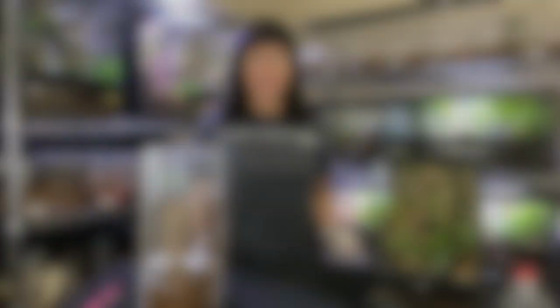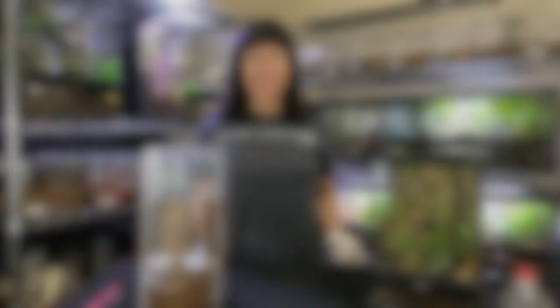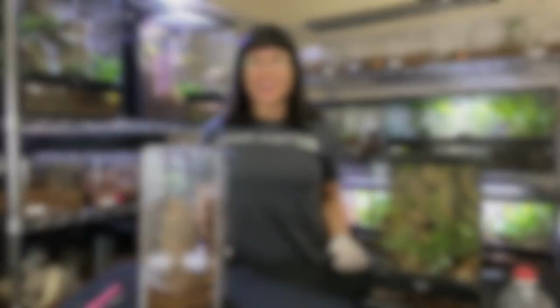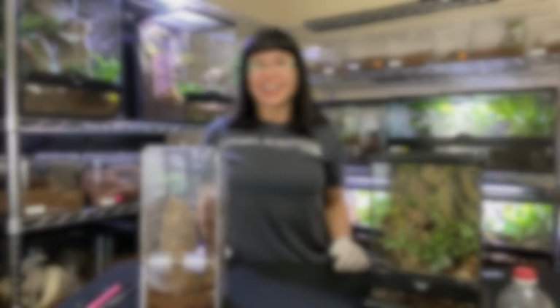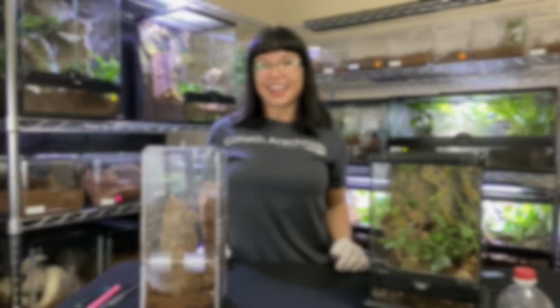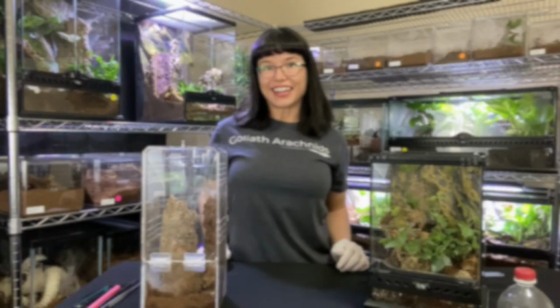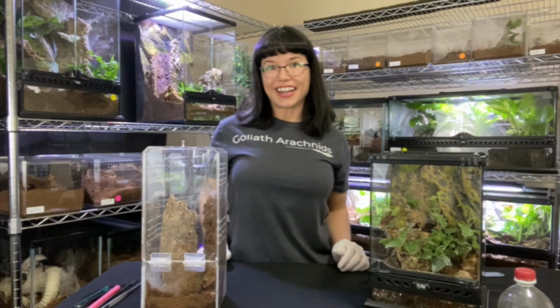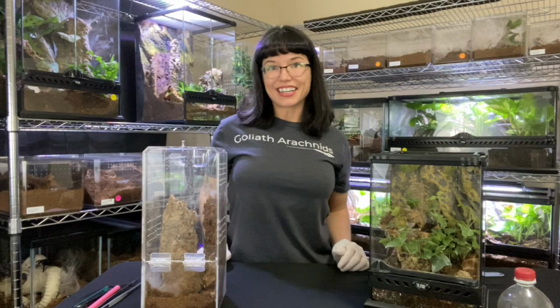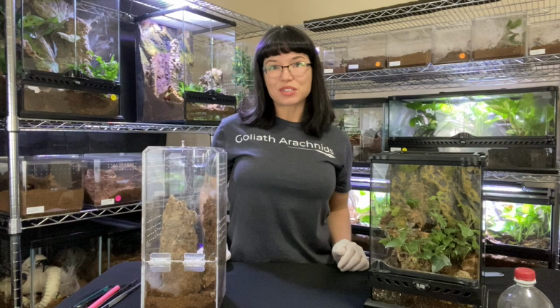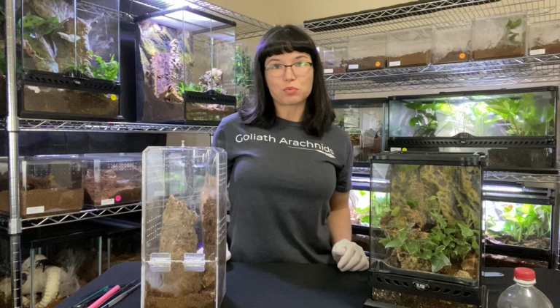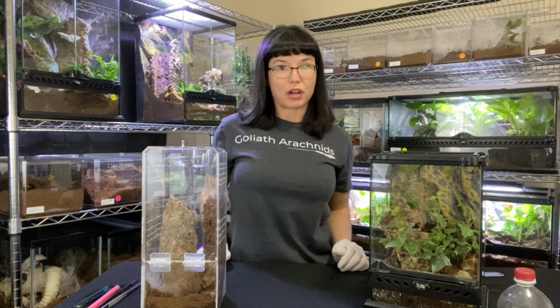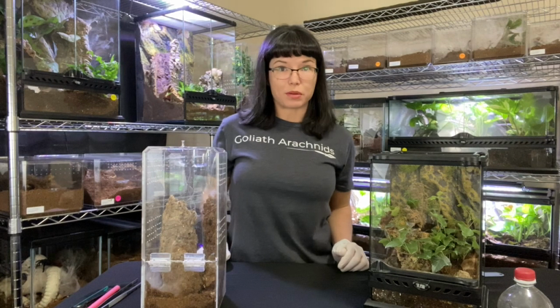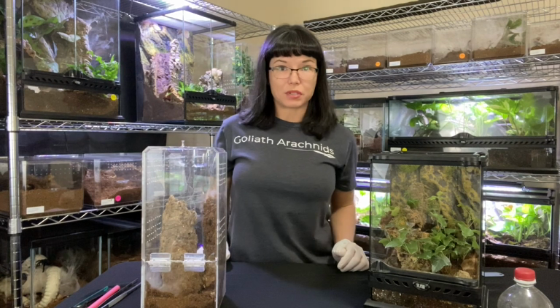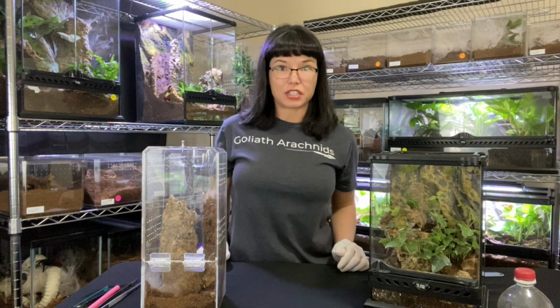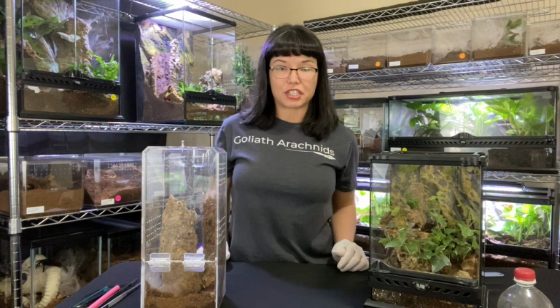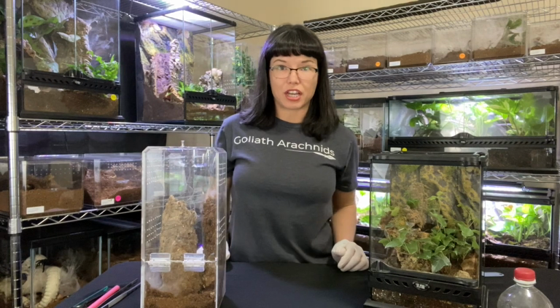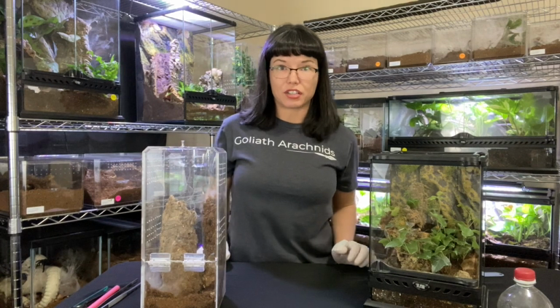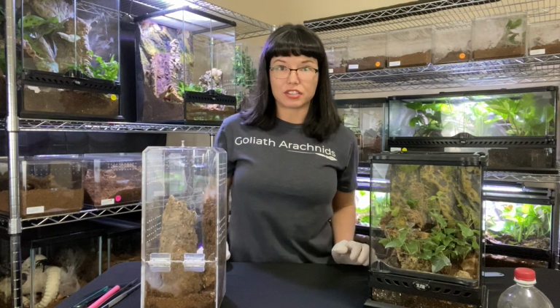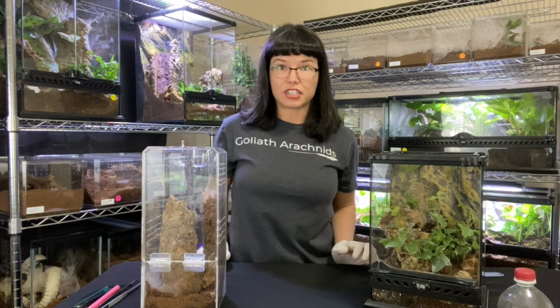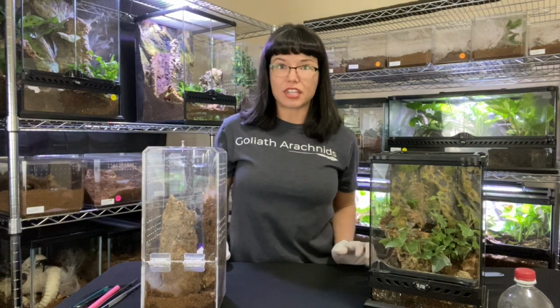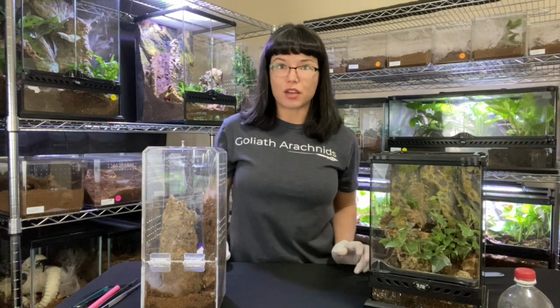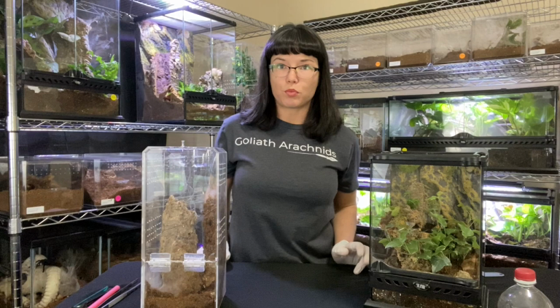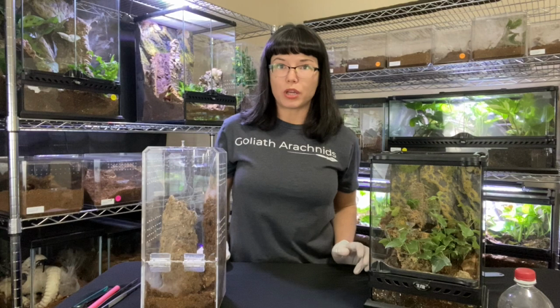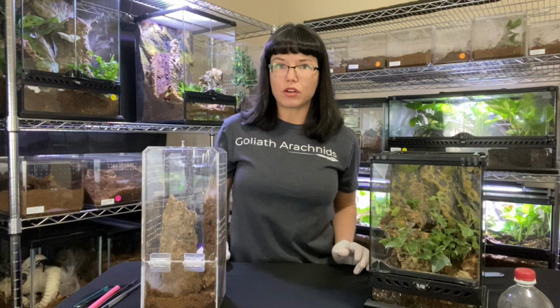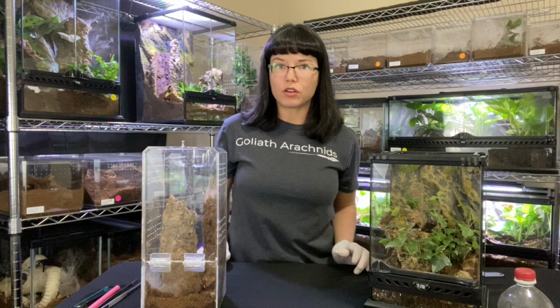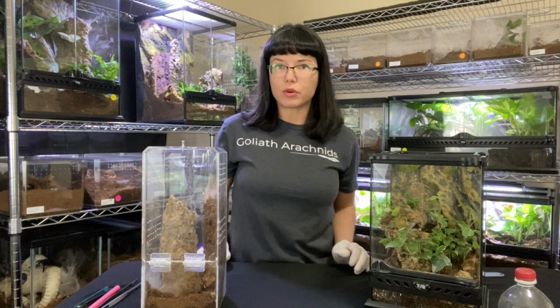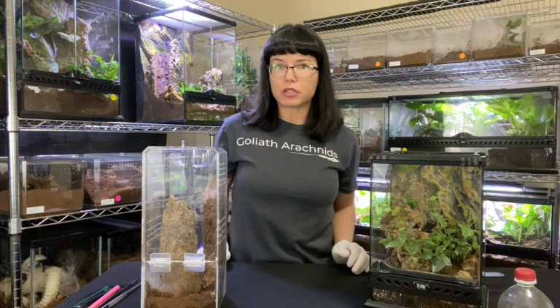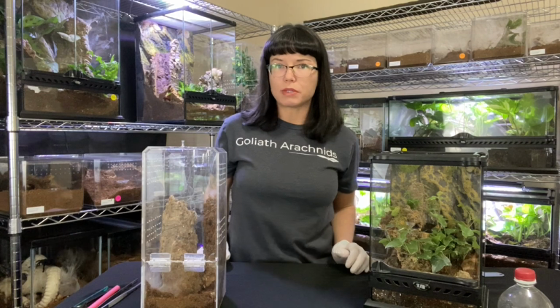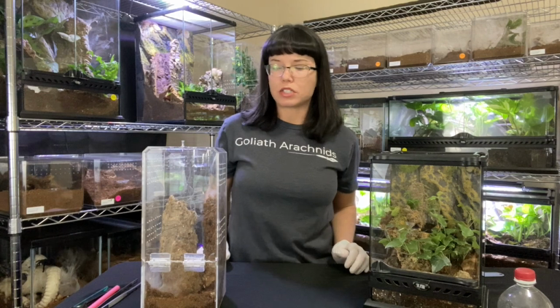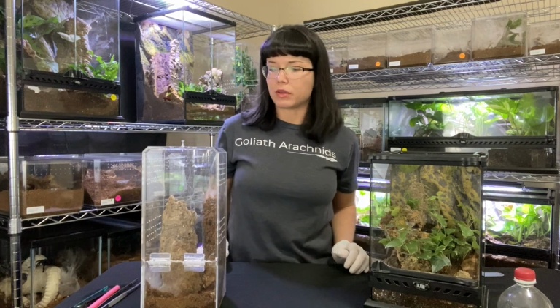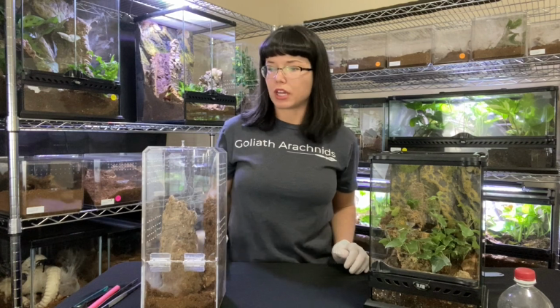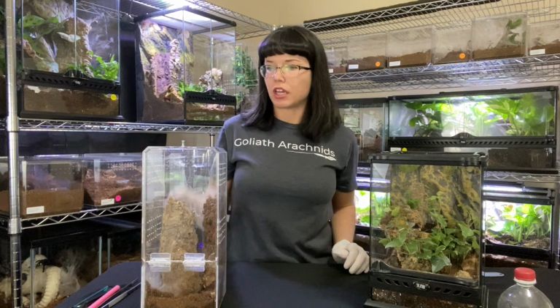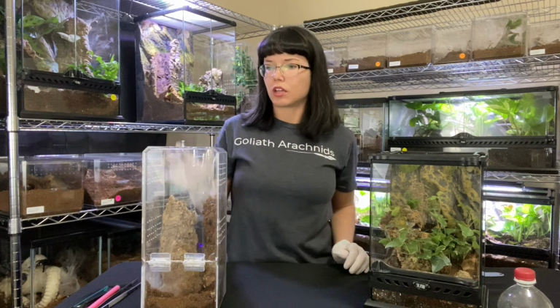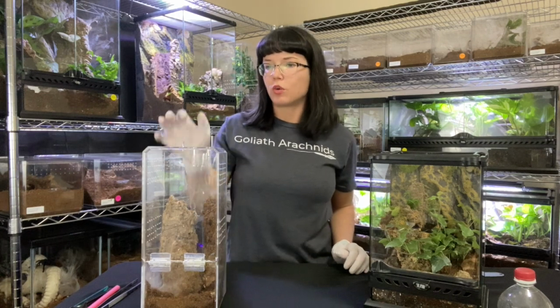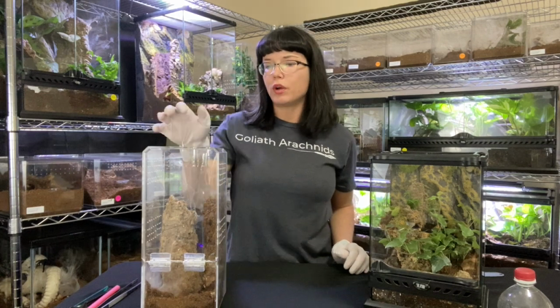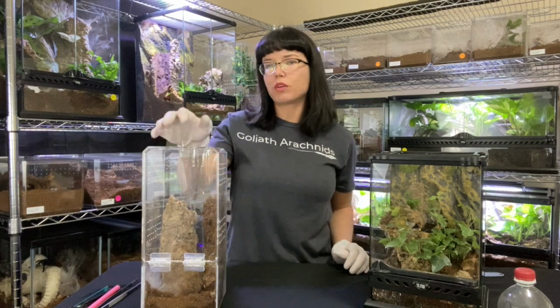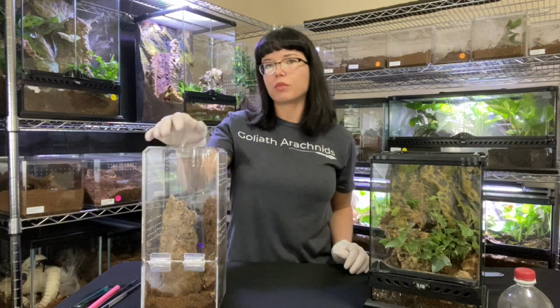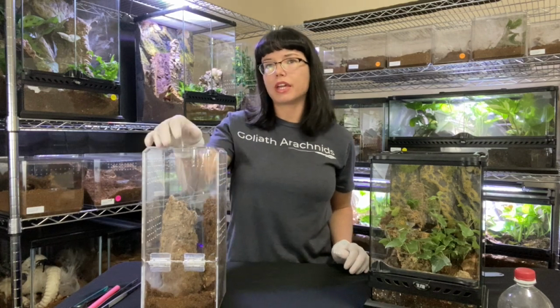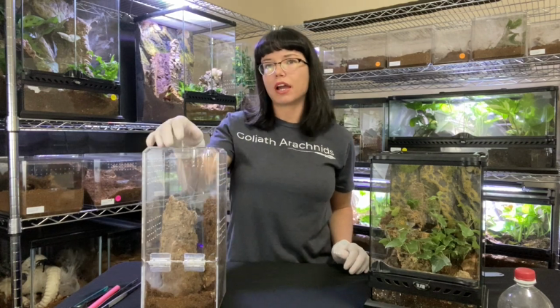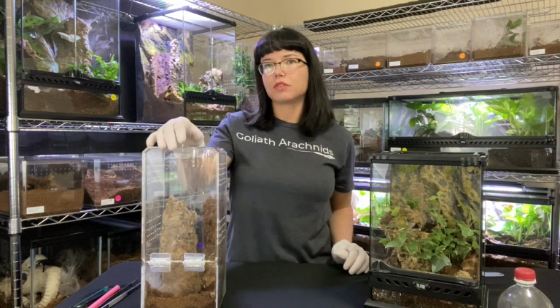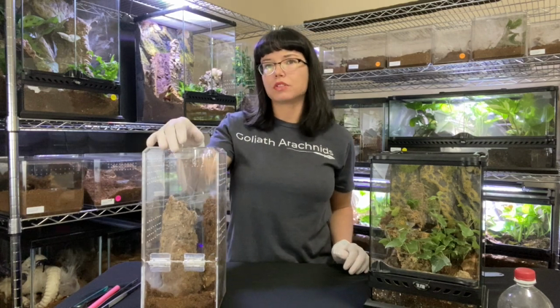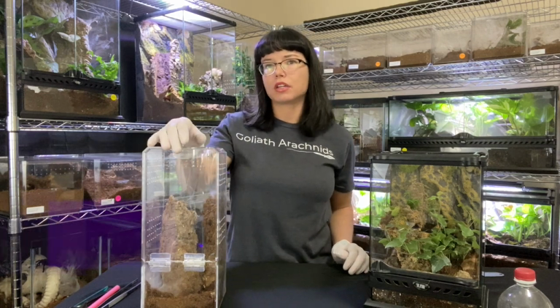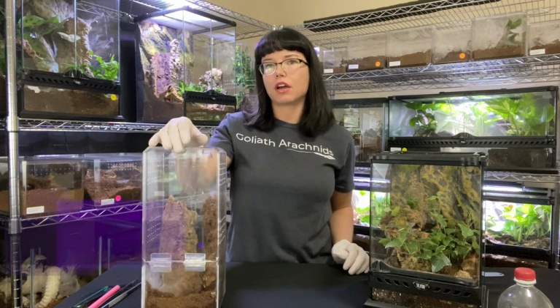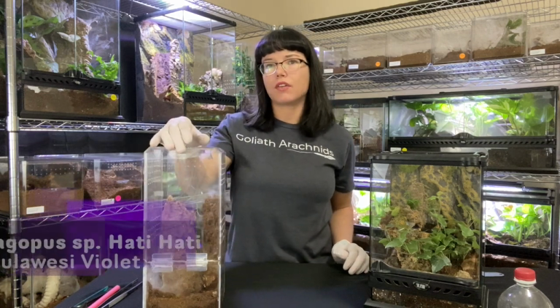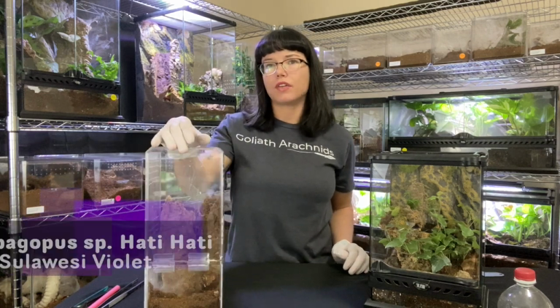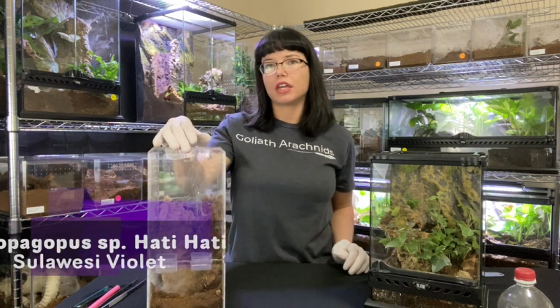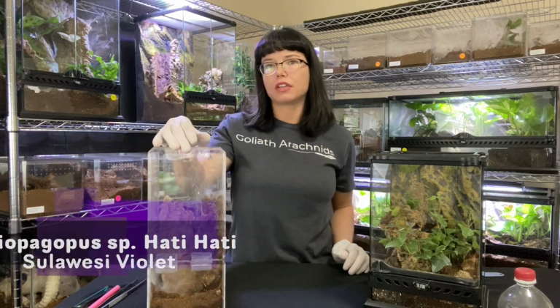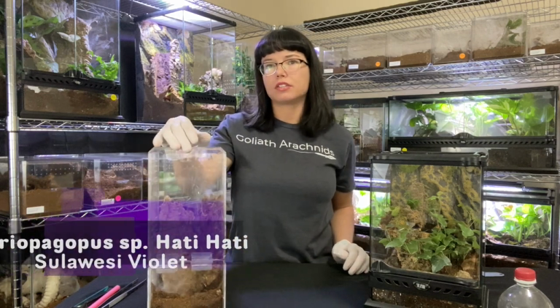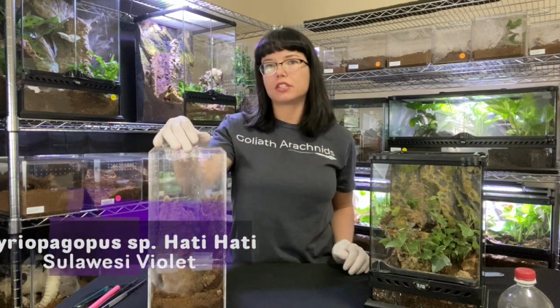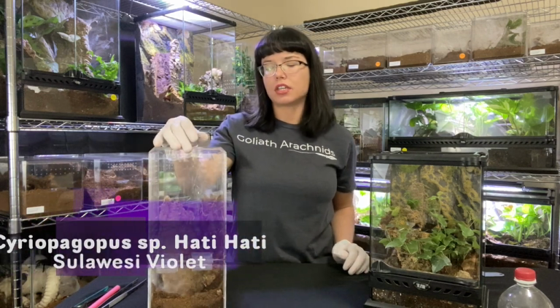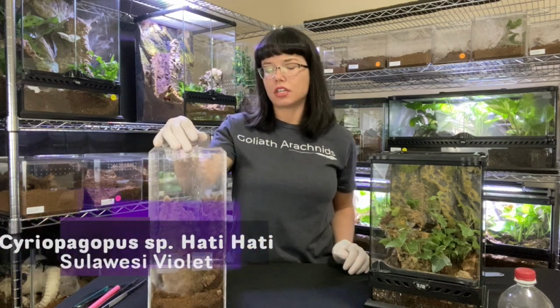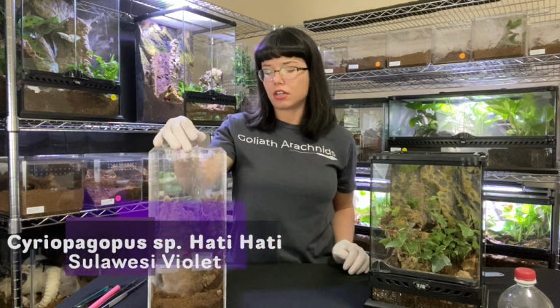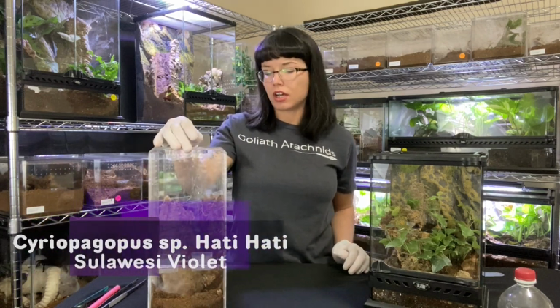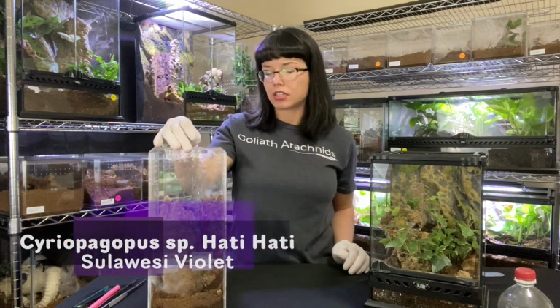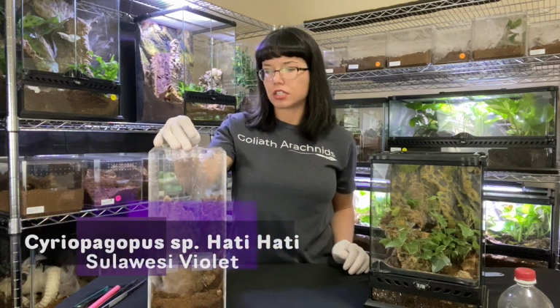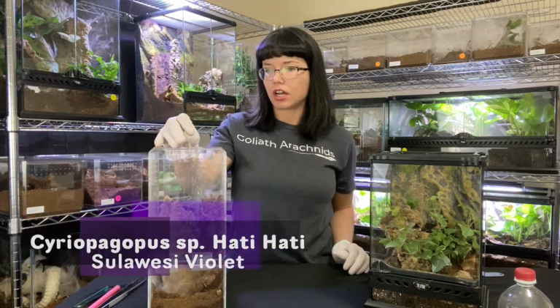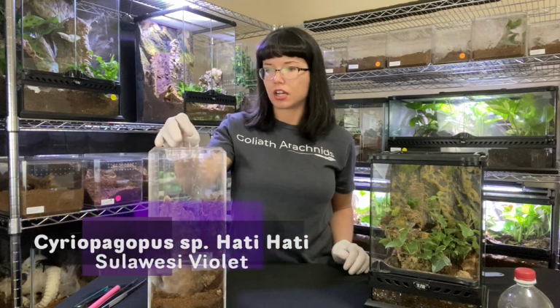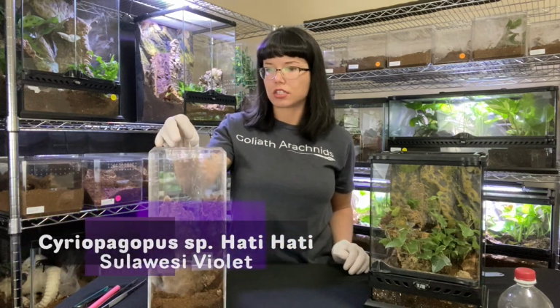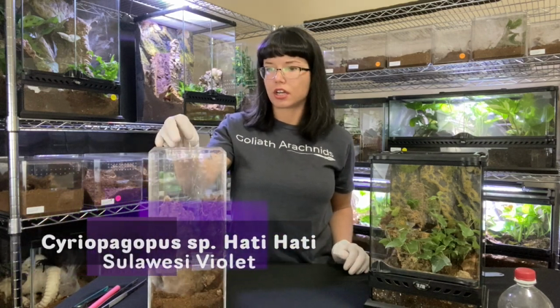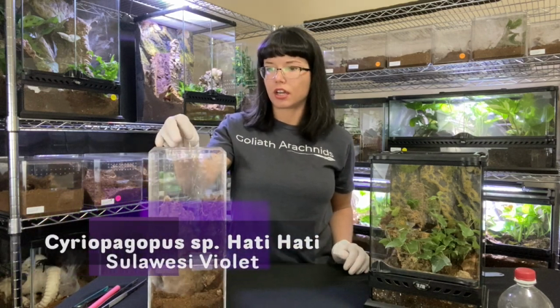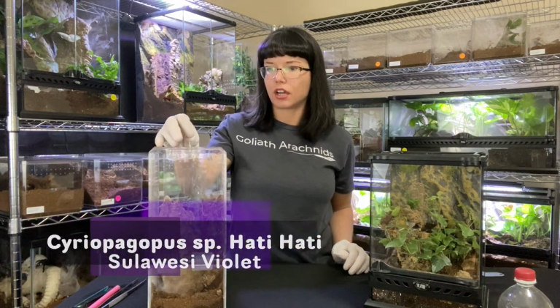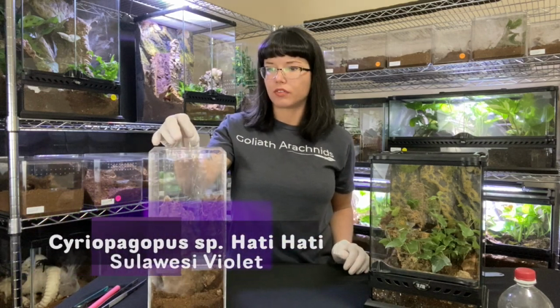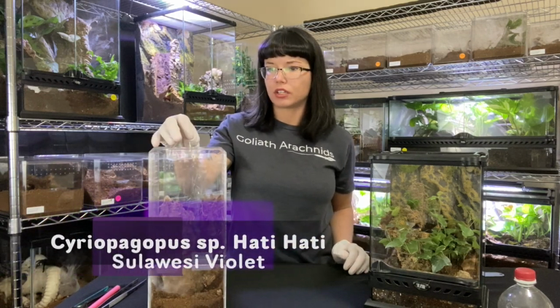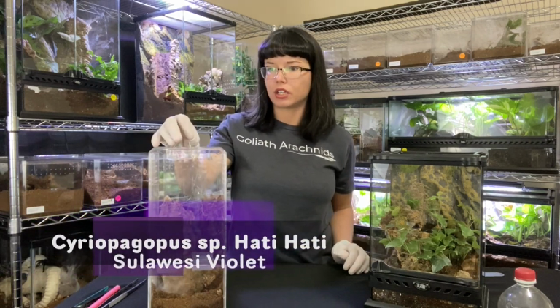Hey guys, welcome to the channel. Today we are going to be doing a quick rehousing of a C. hati hati I have here.